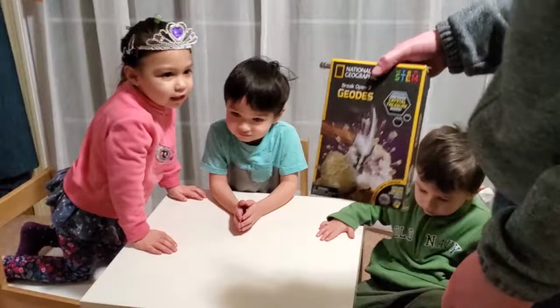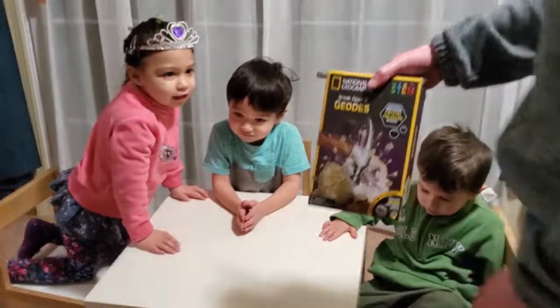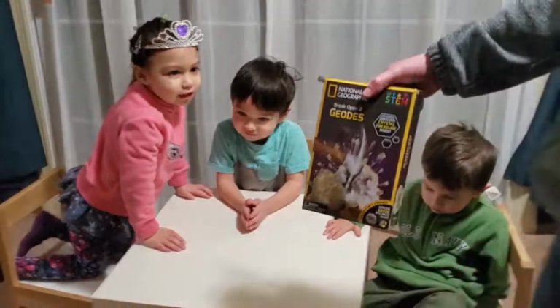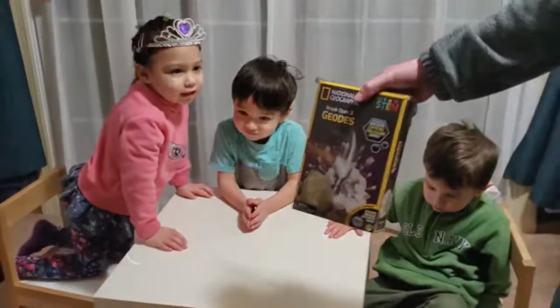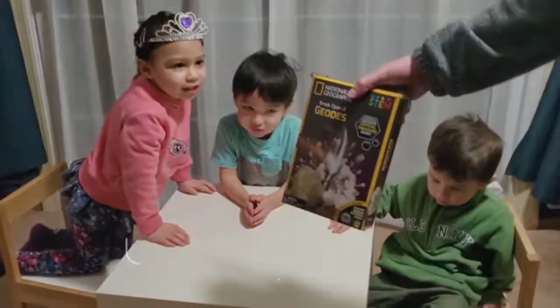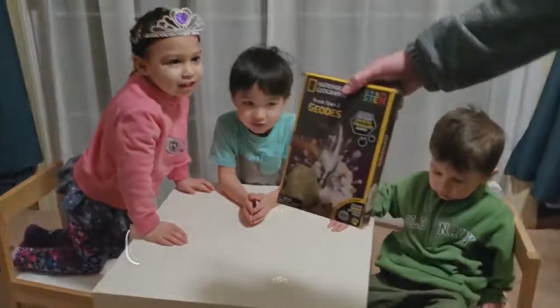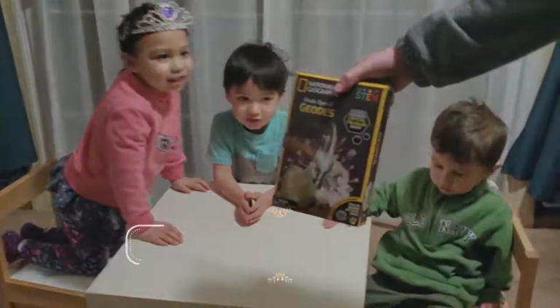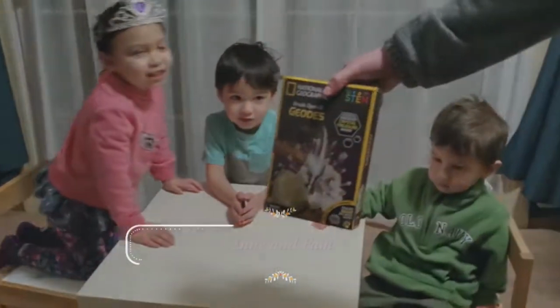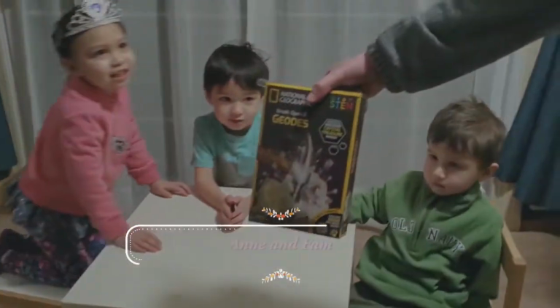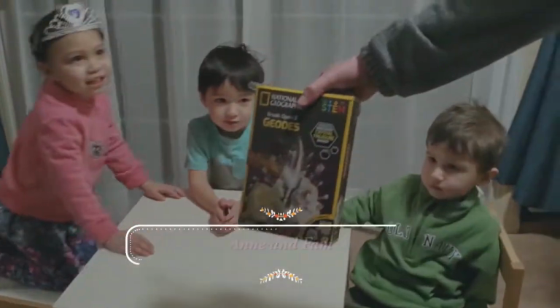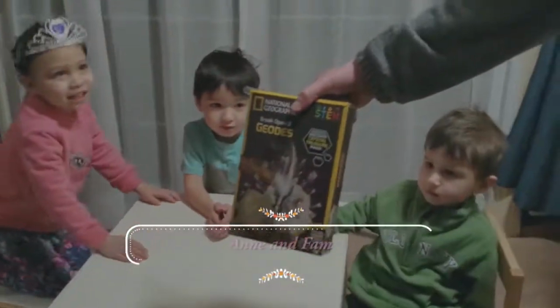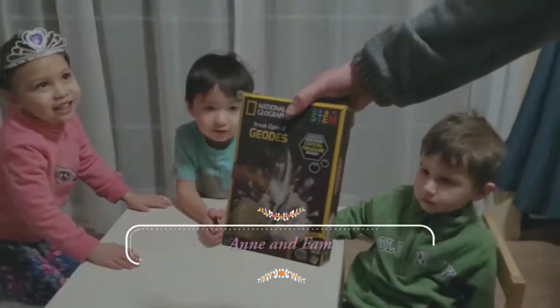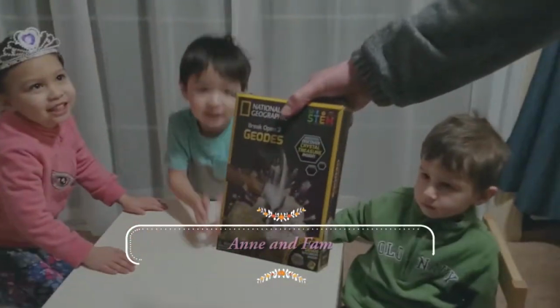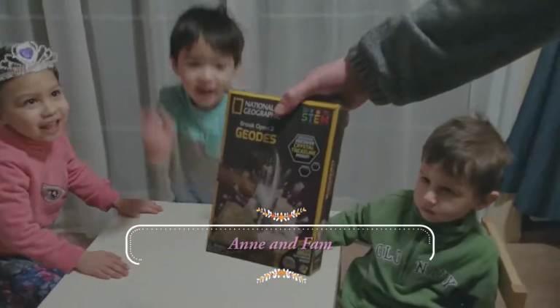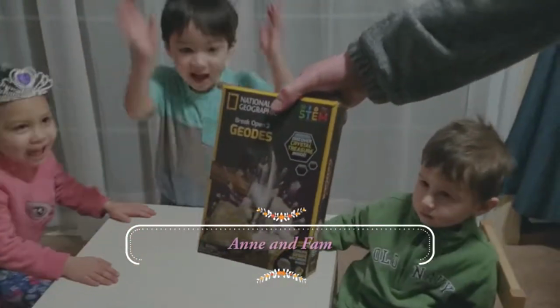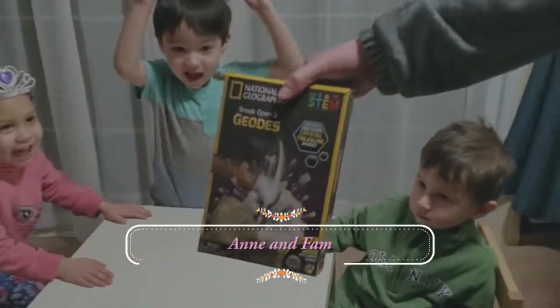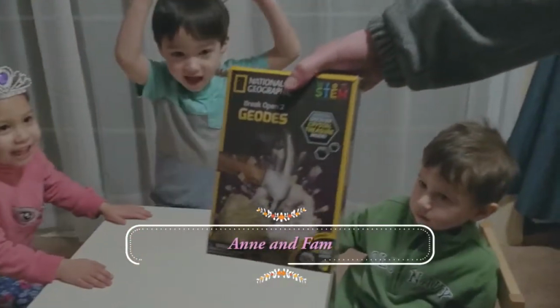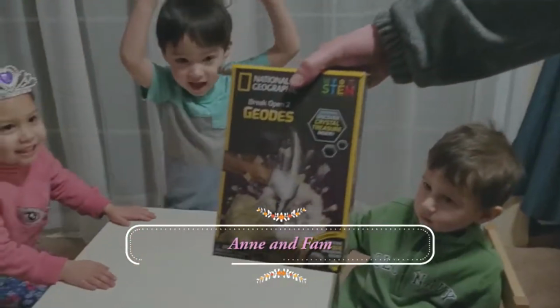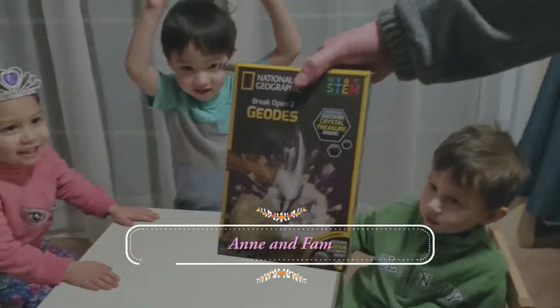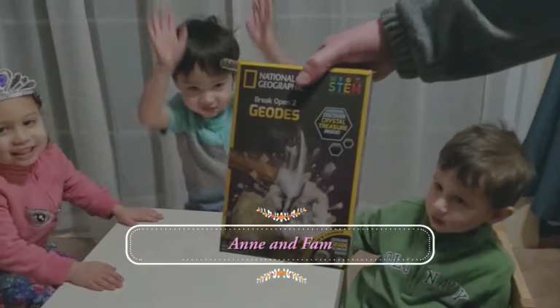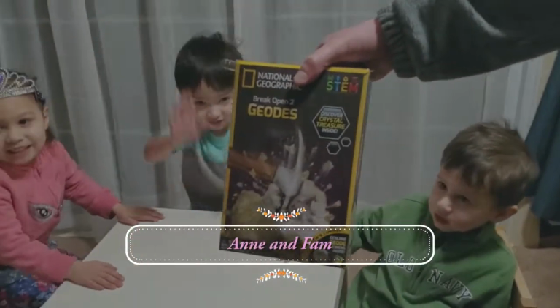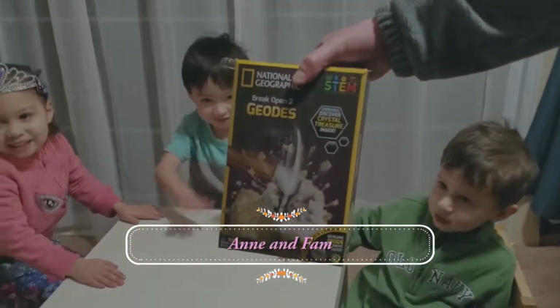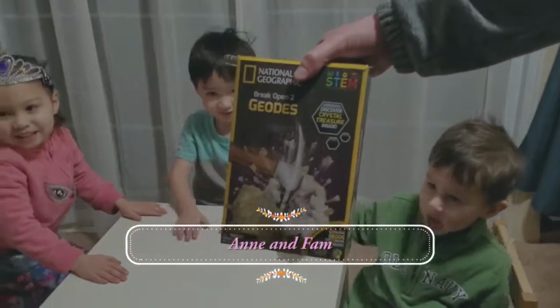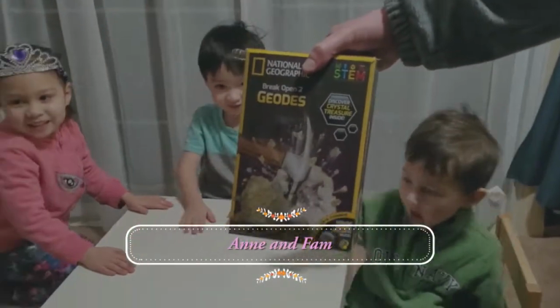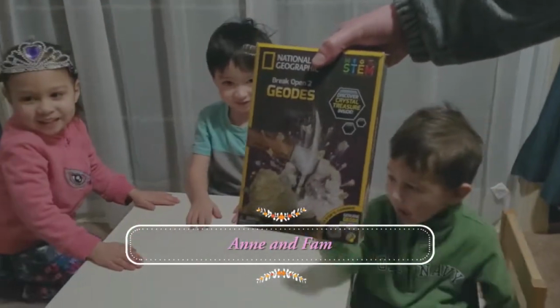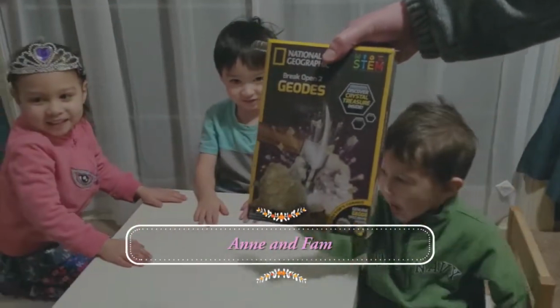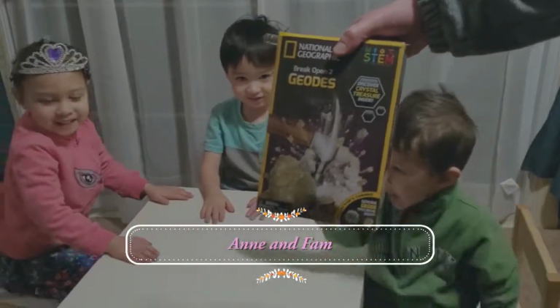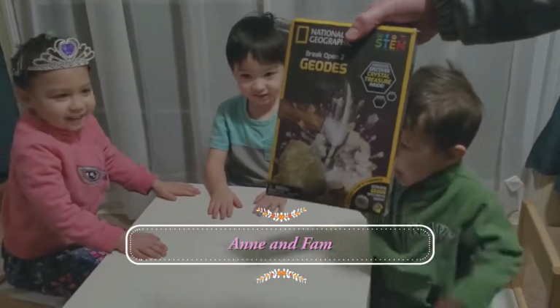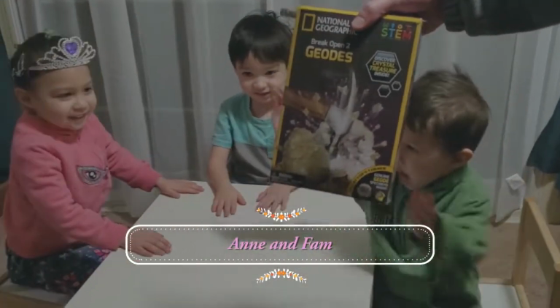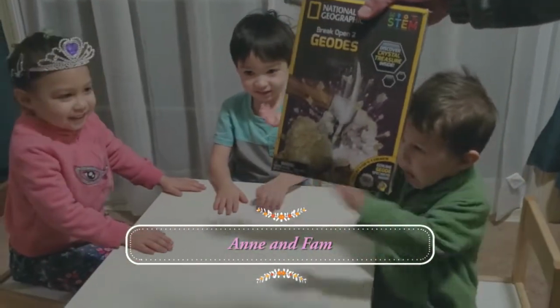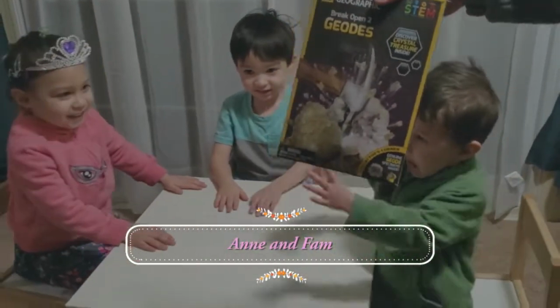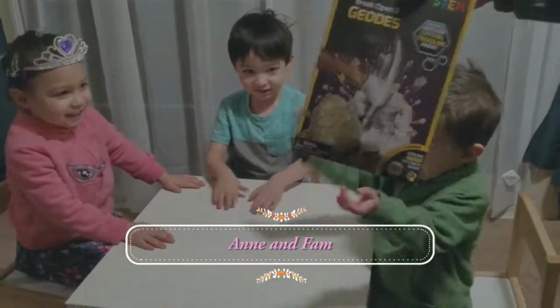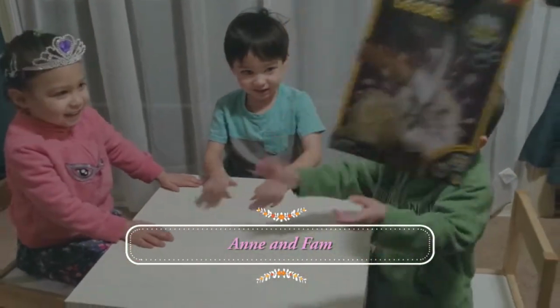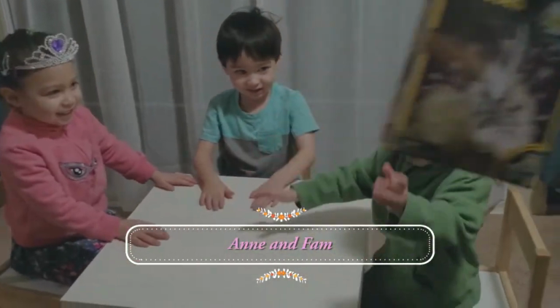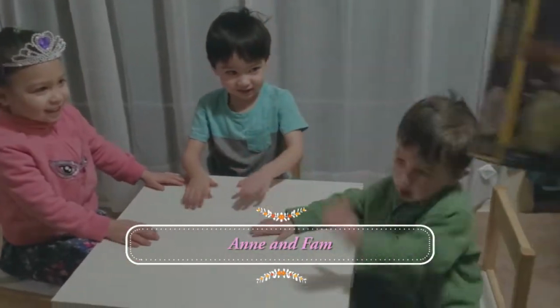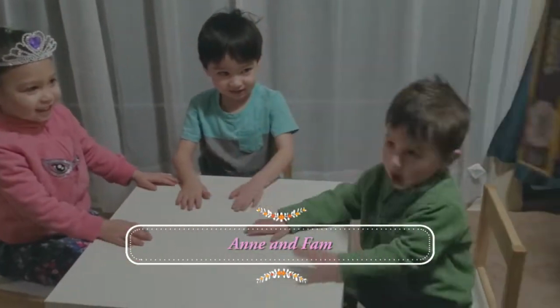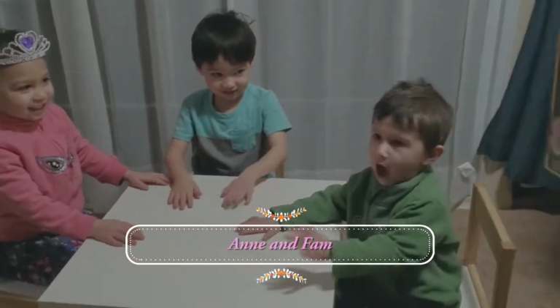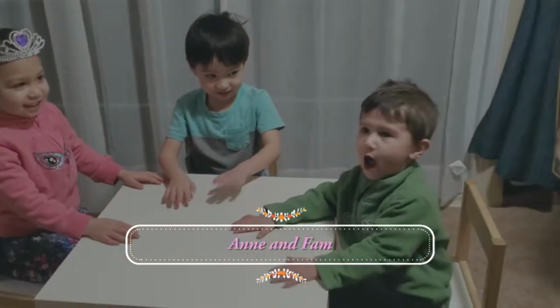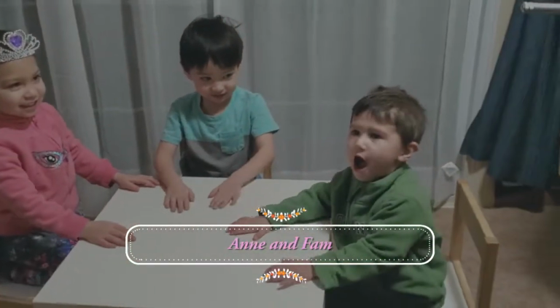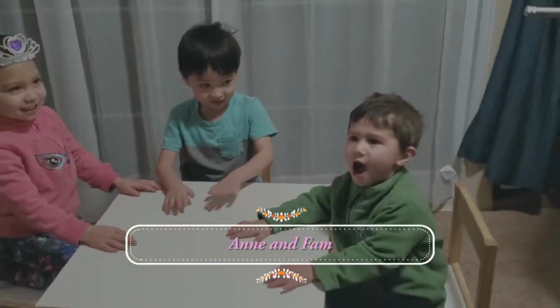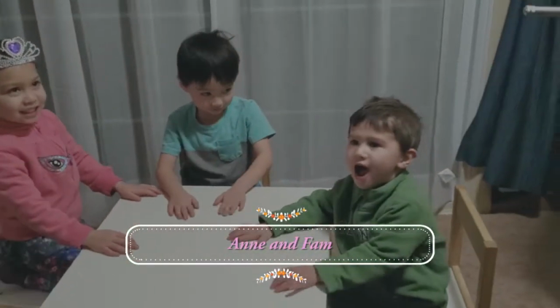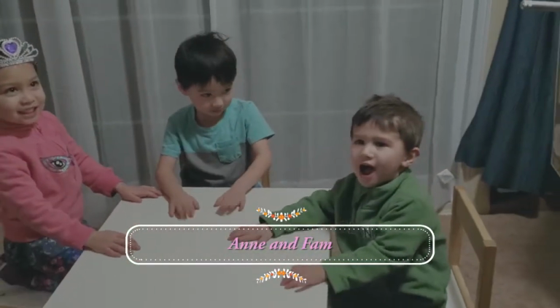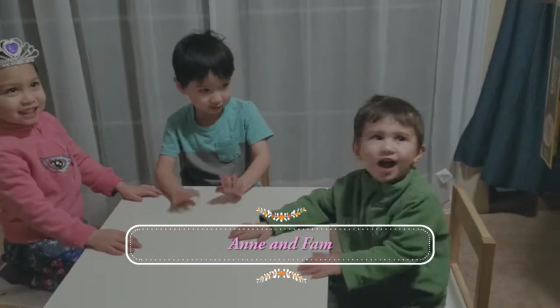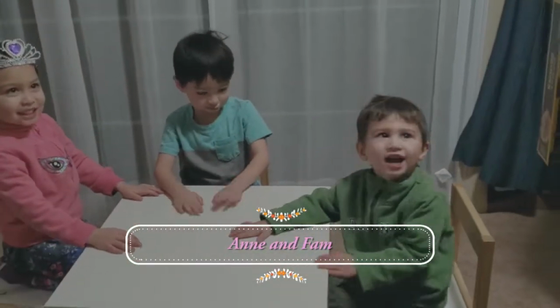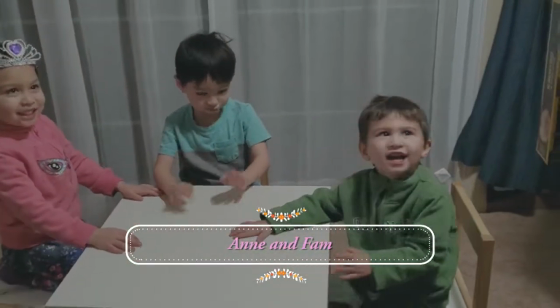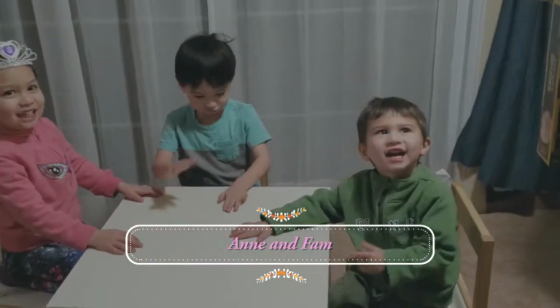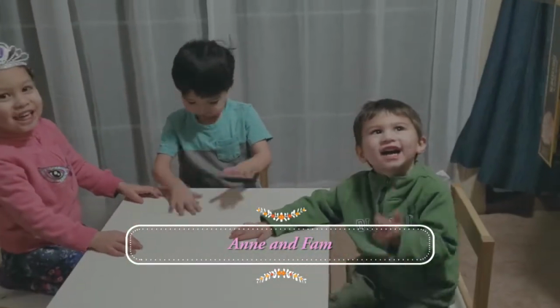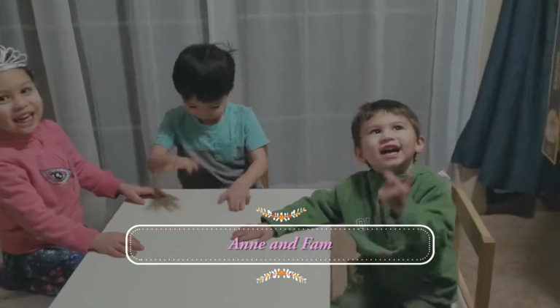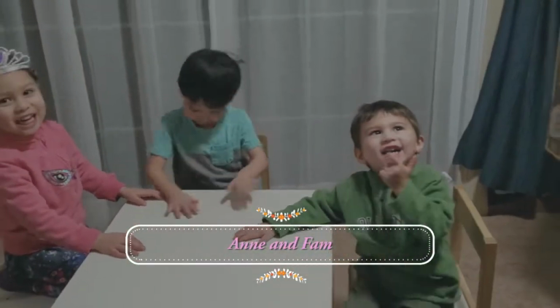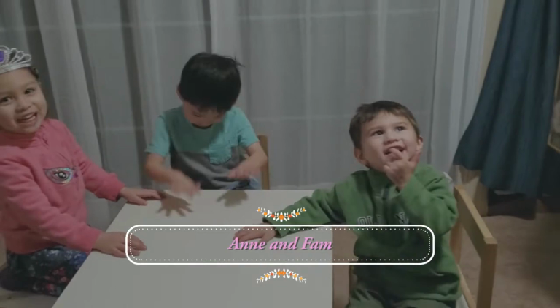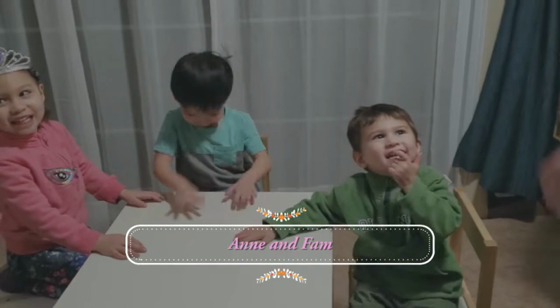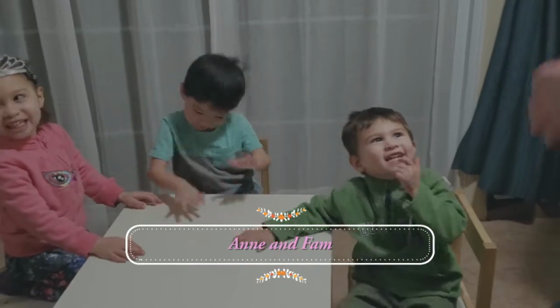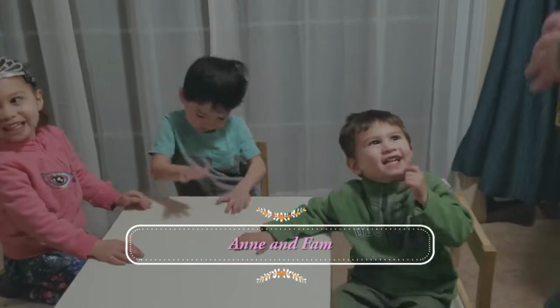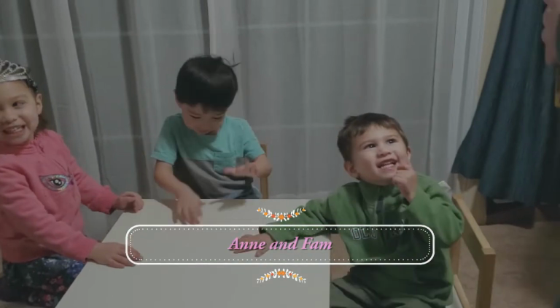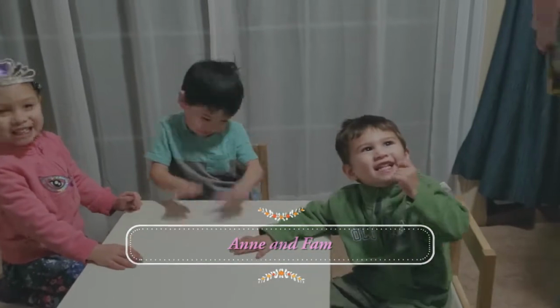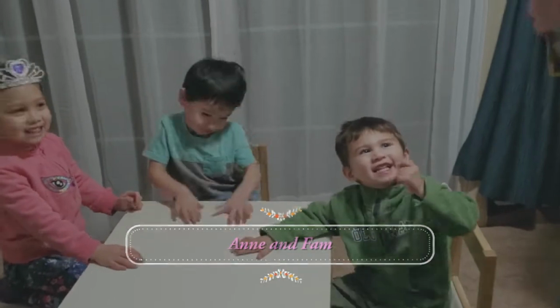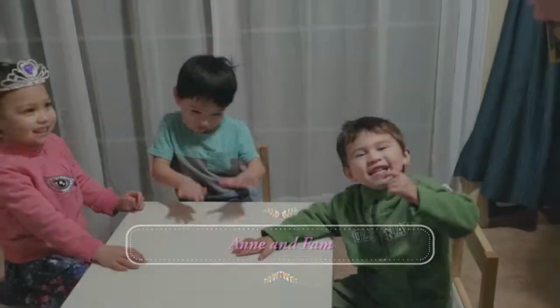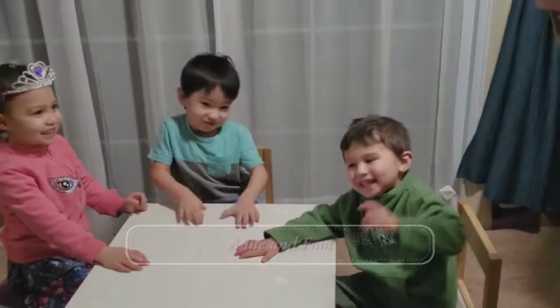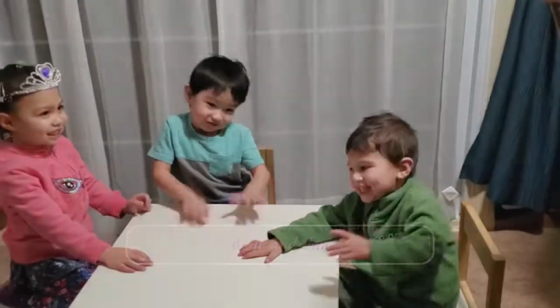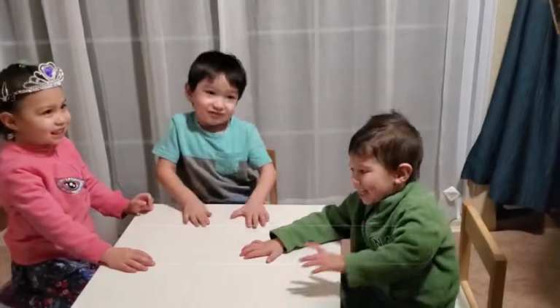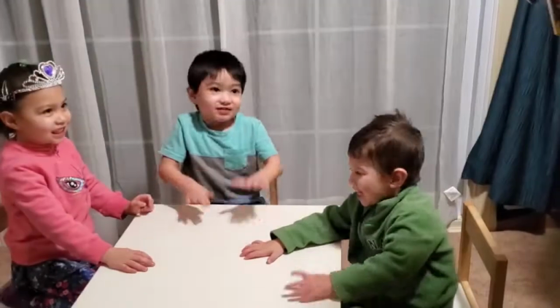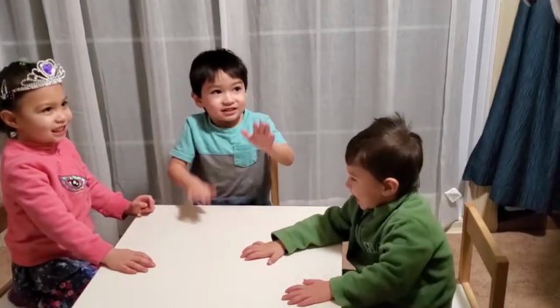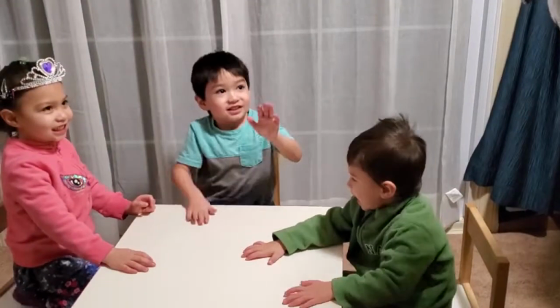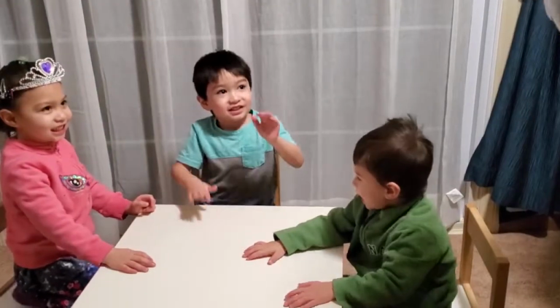Ready for the Geo Challenge? Yes! Super ready!